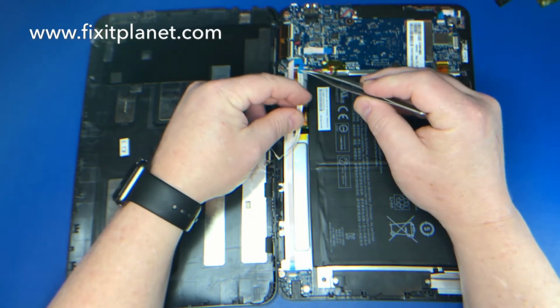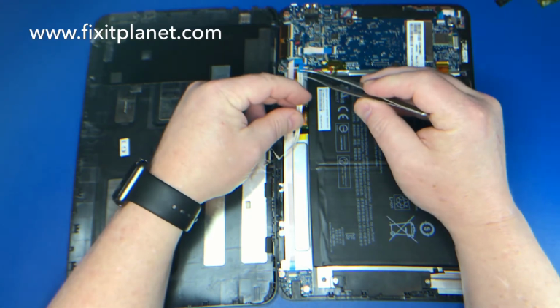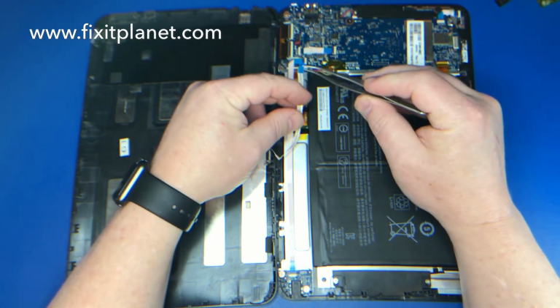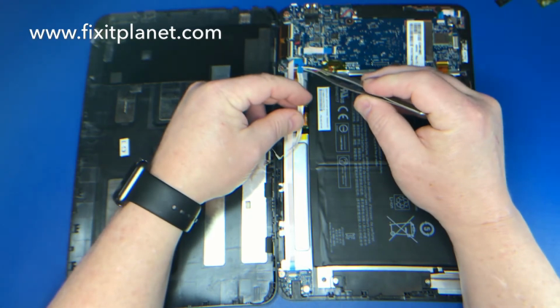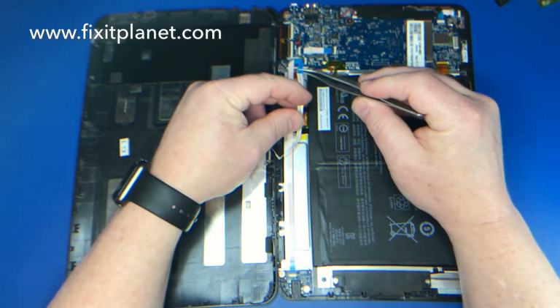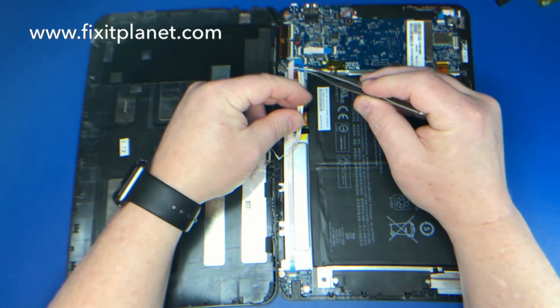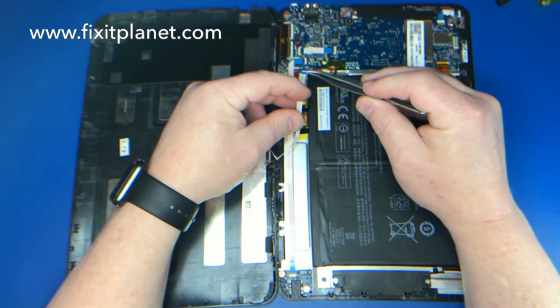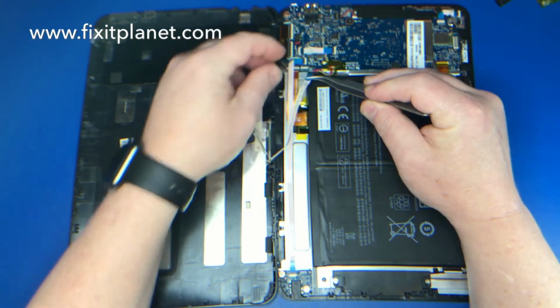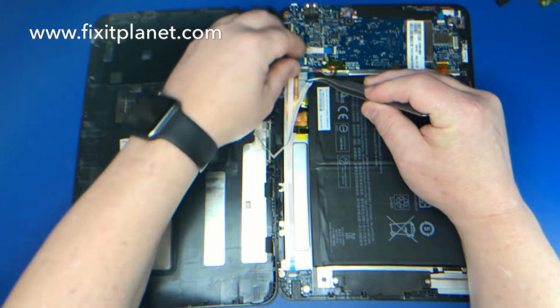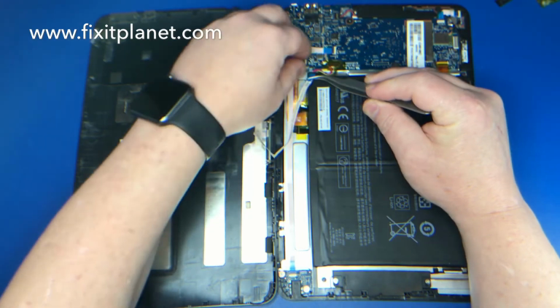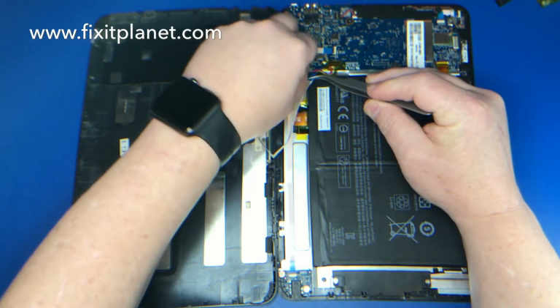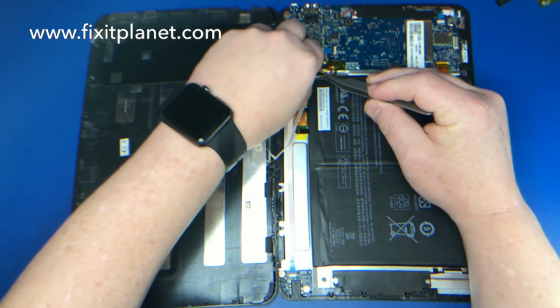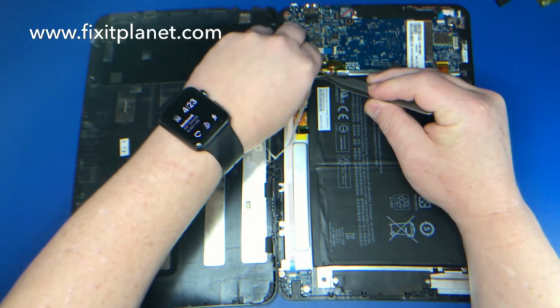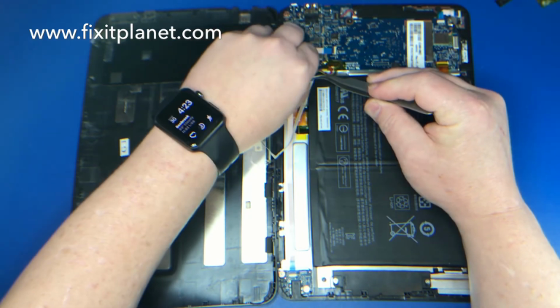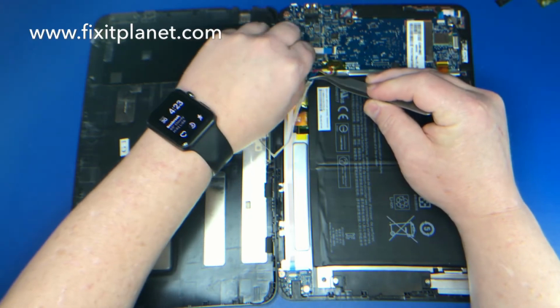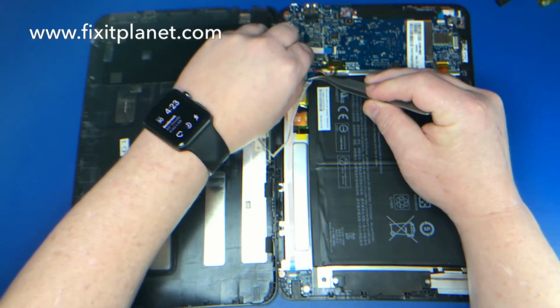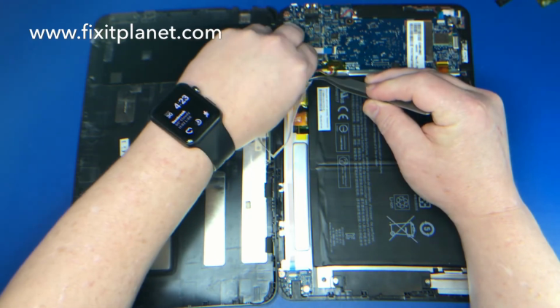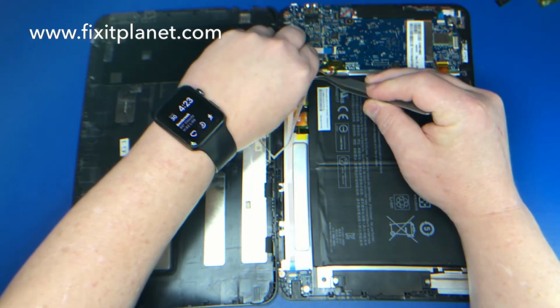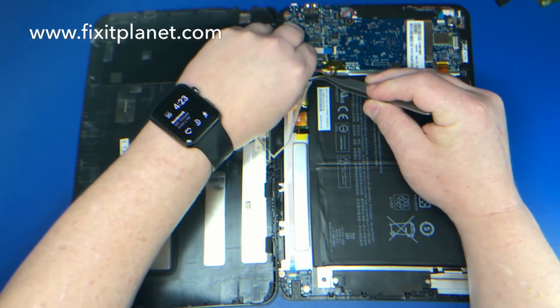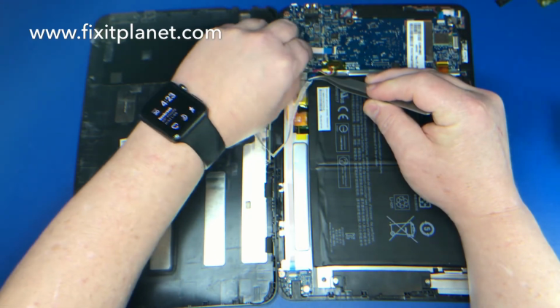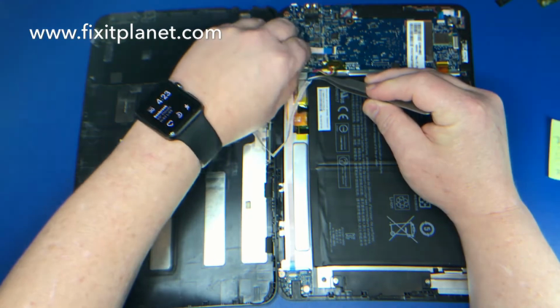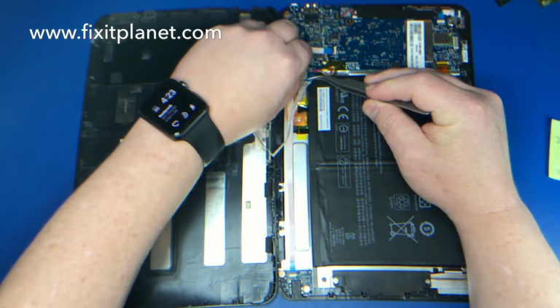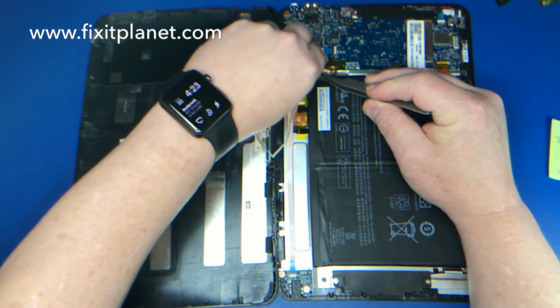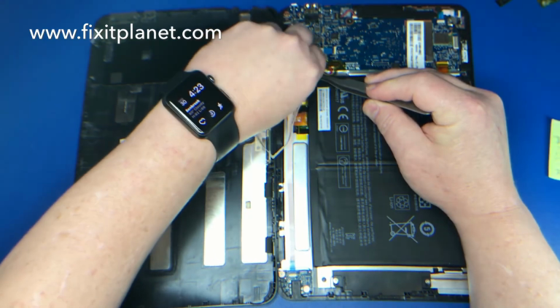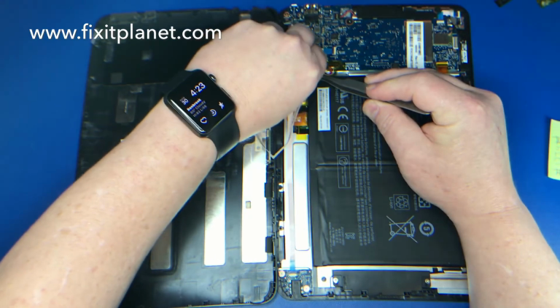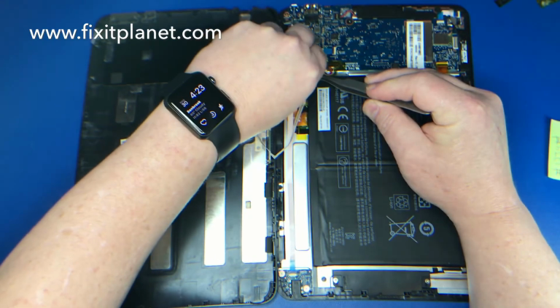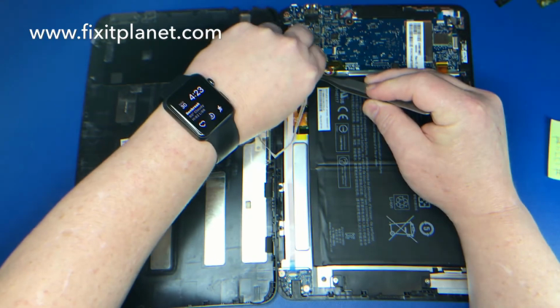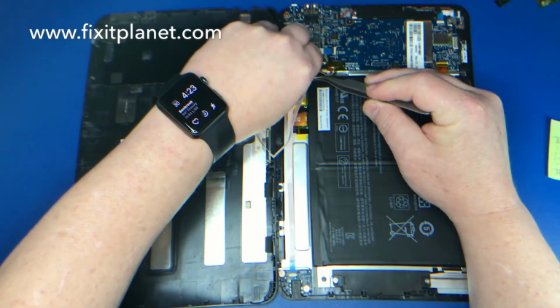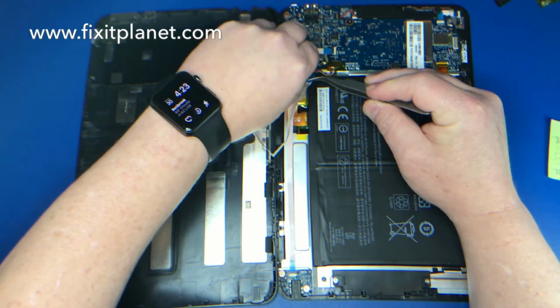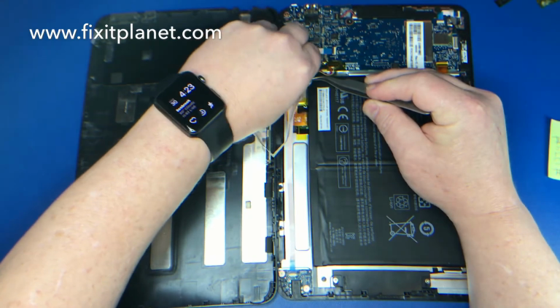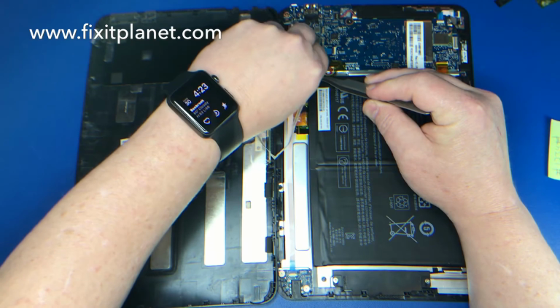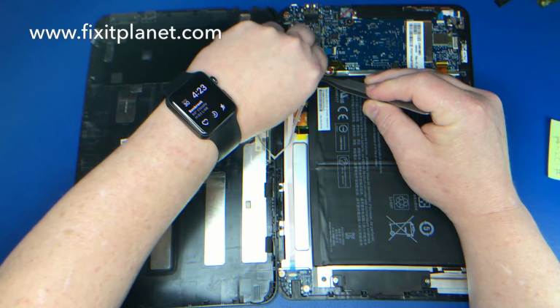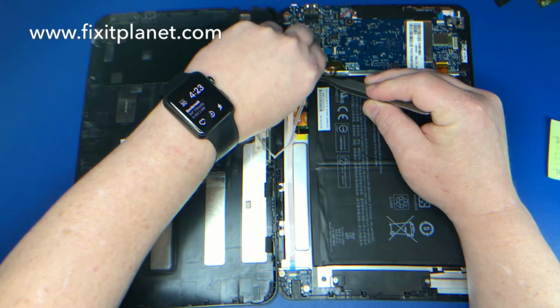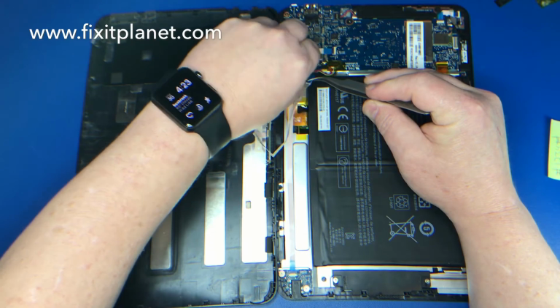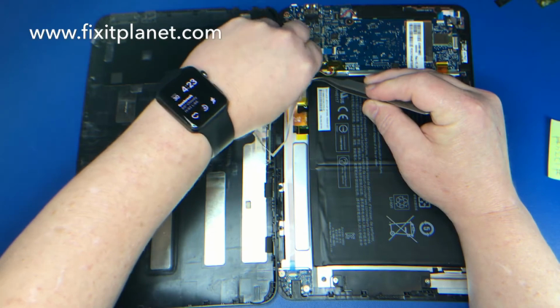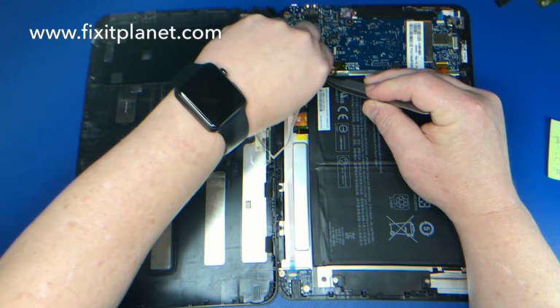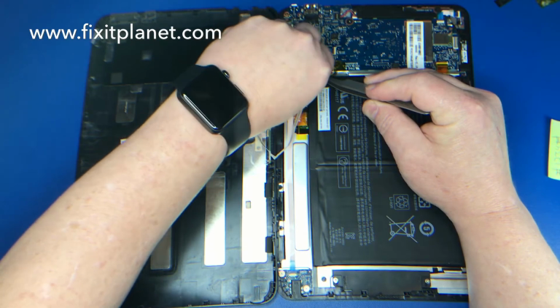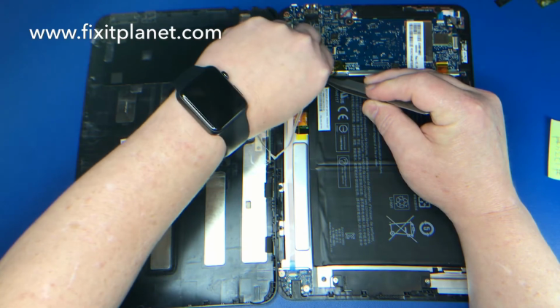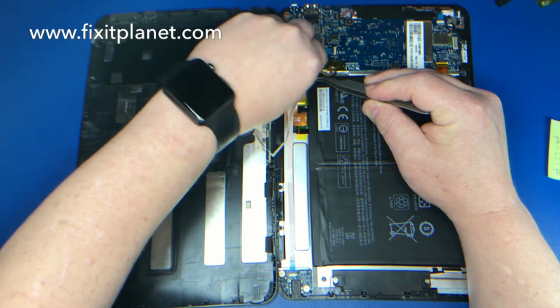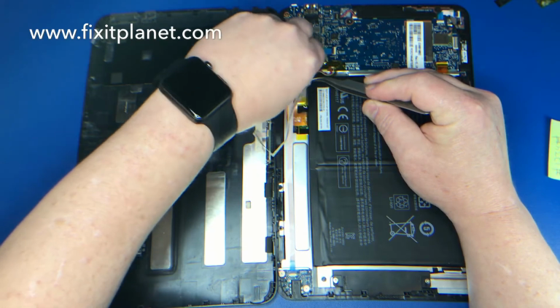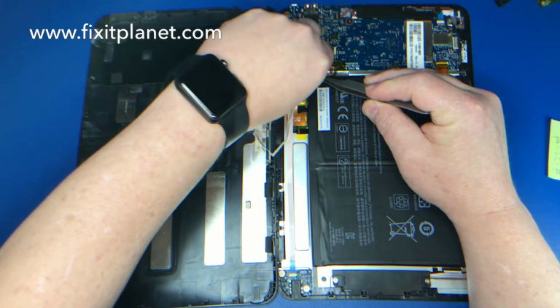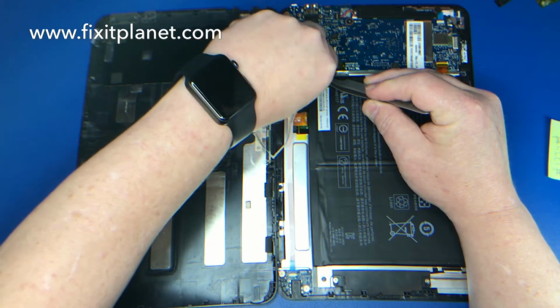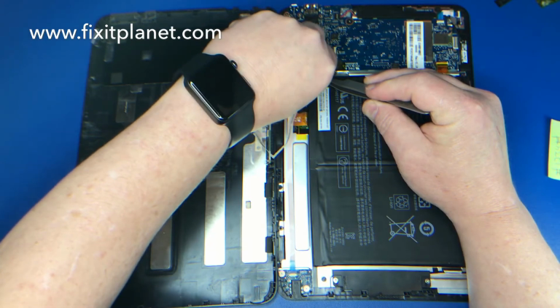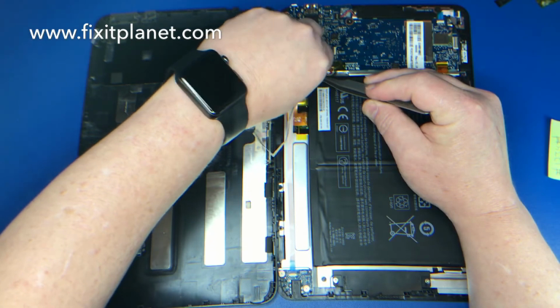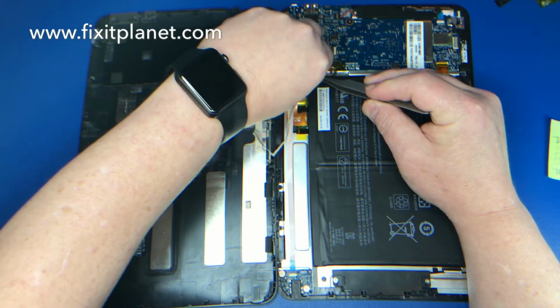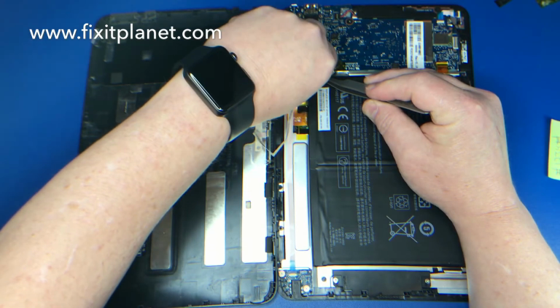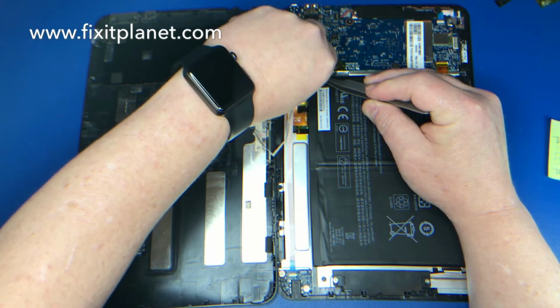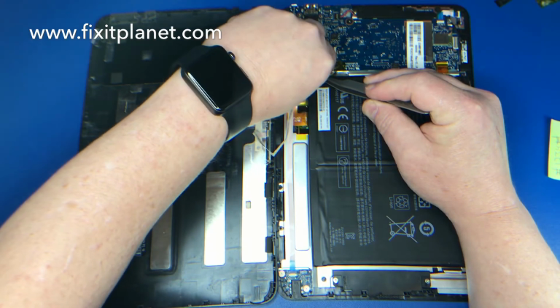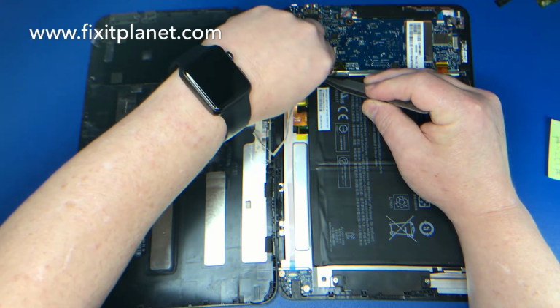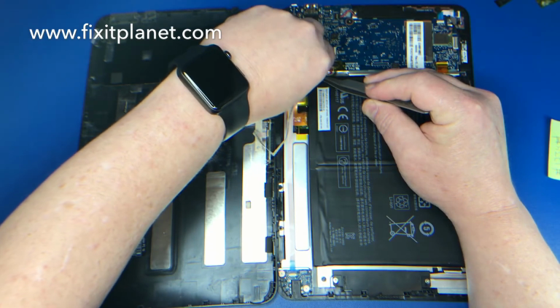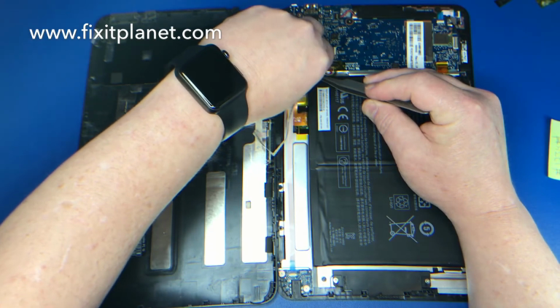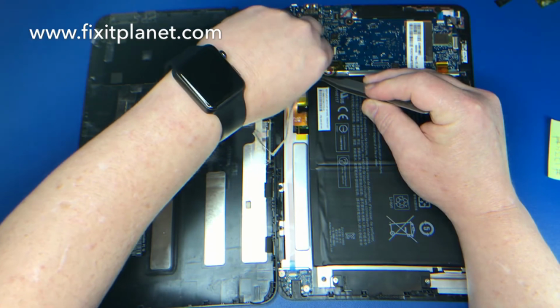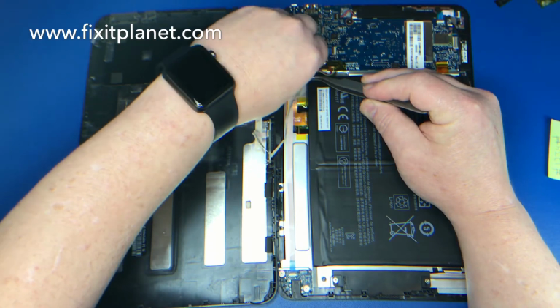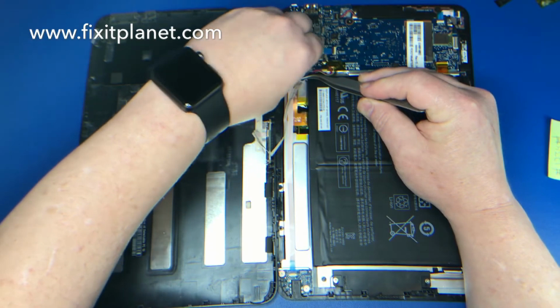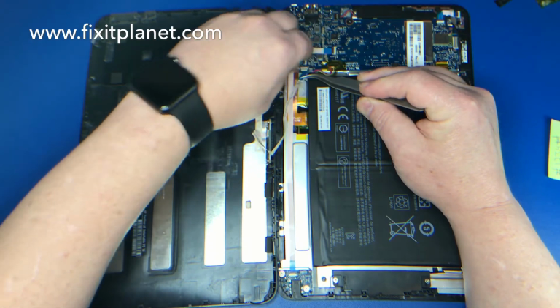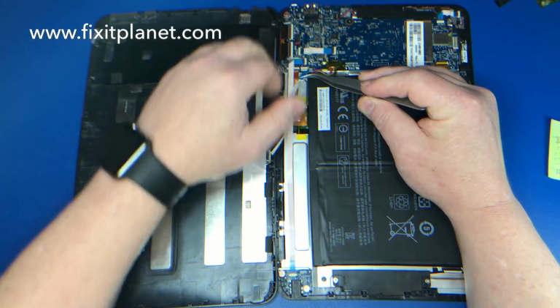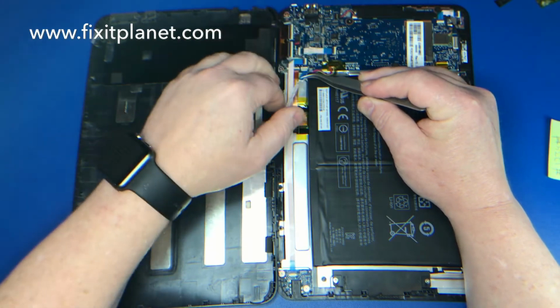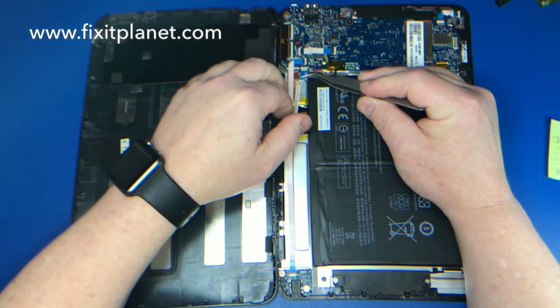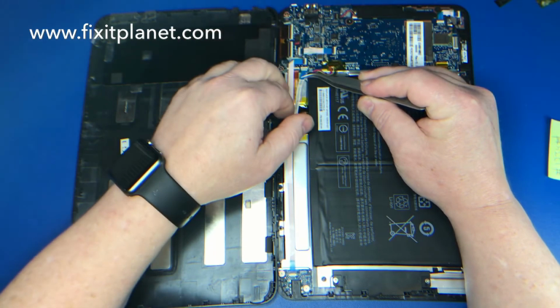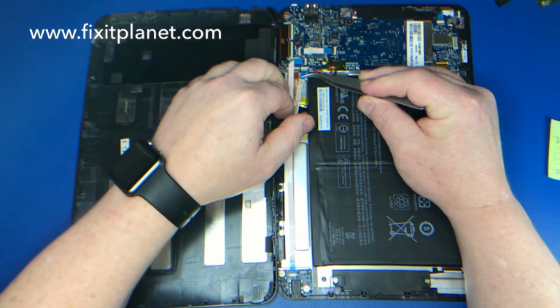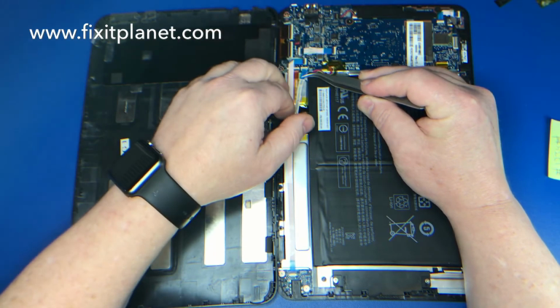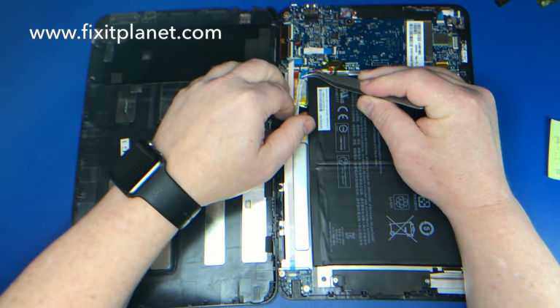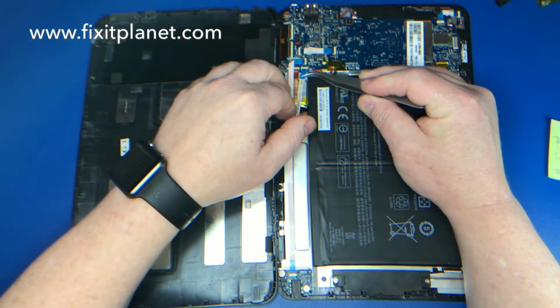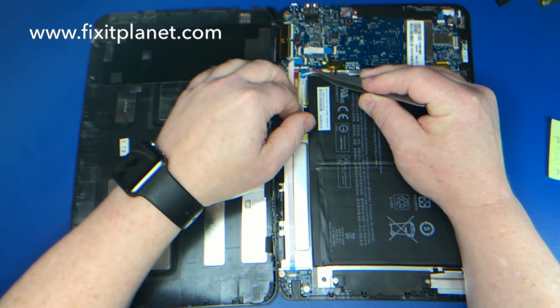Now we're just going to reconnect the keyboard cable and we'll be able to close it back up and plug it in.